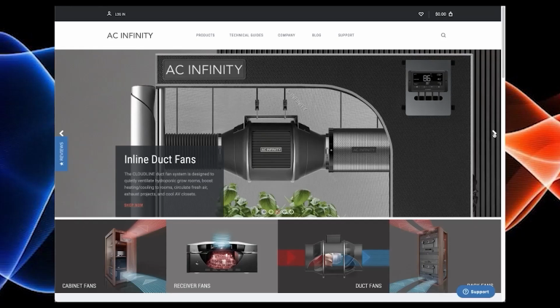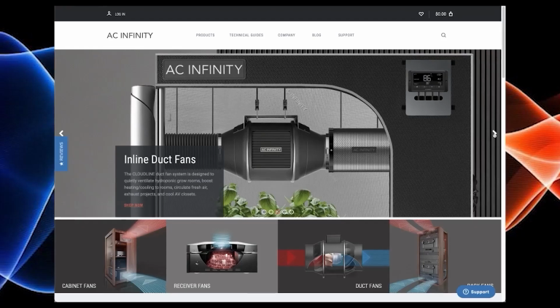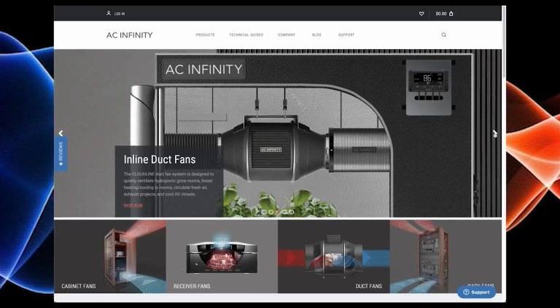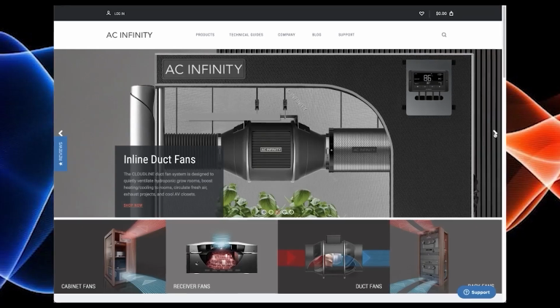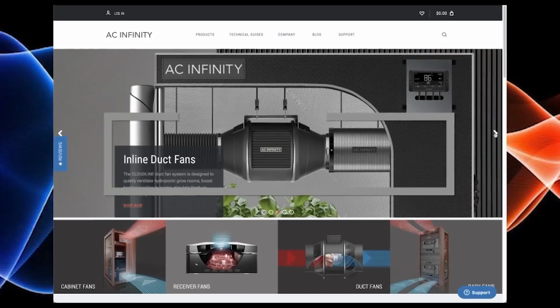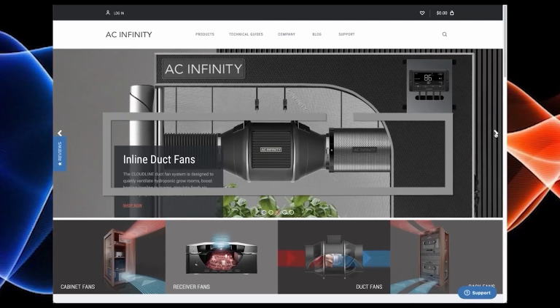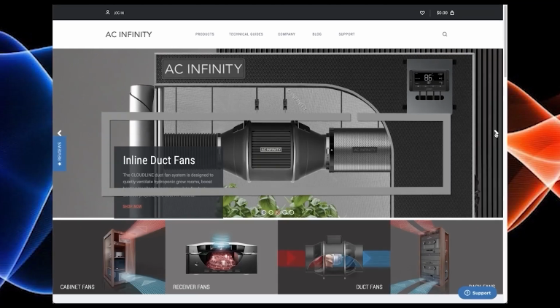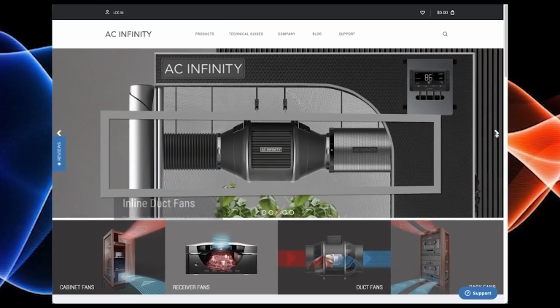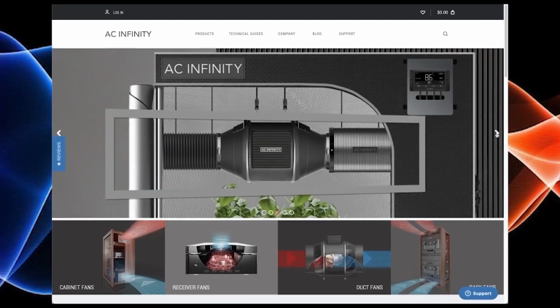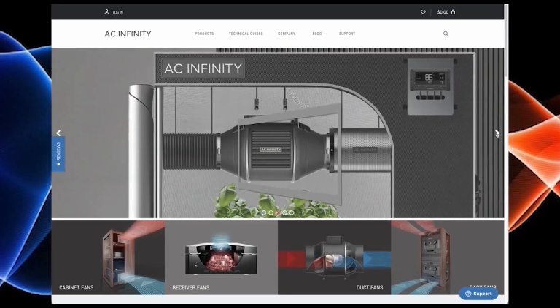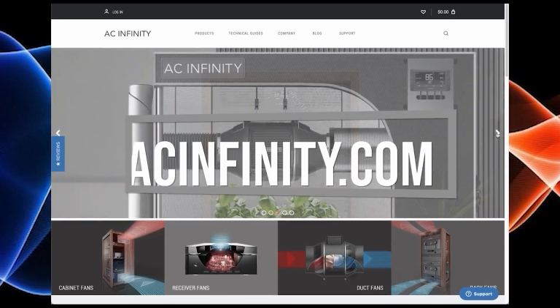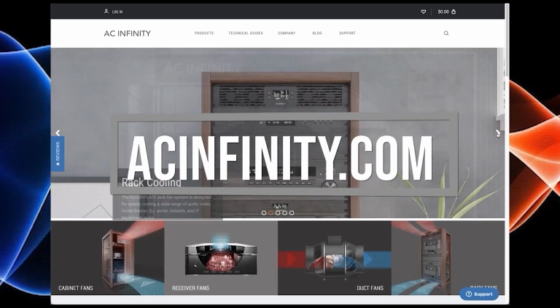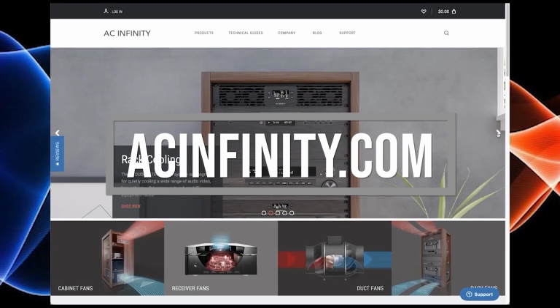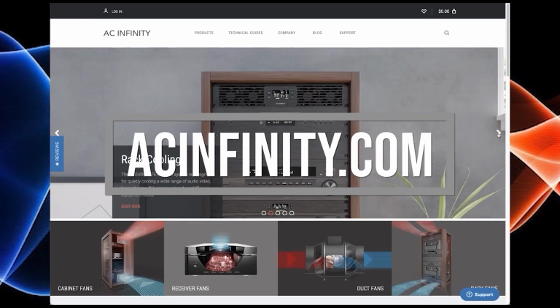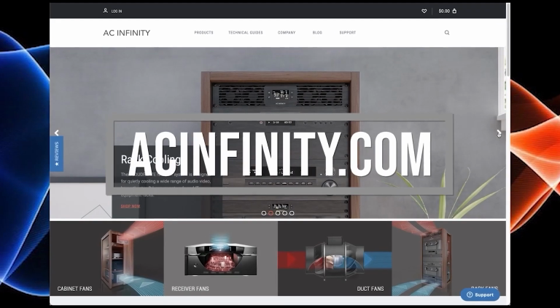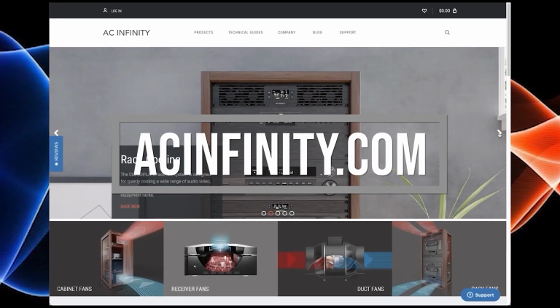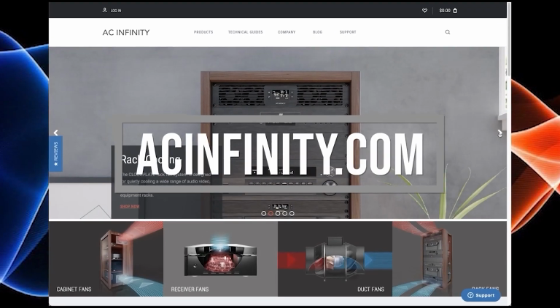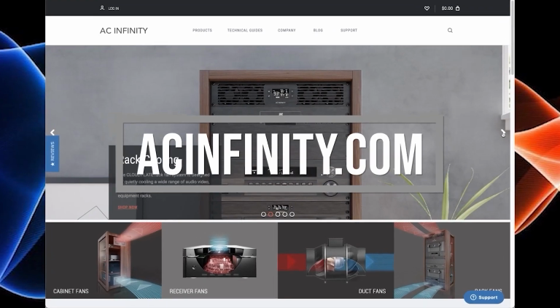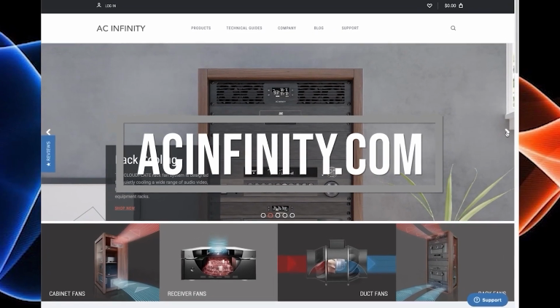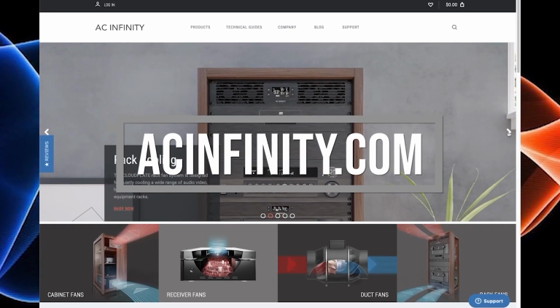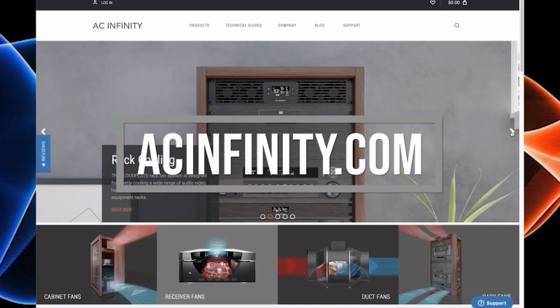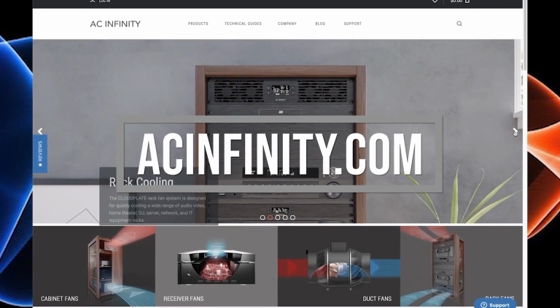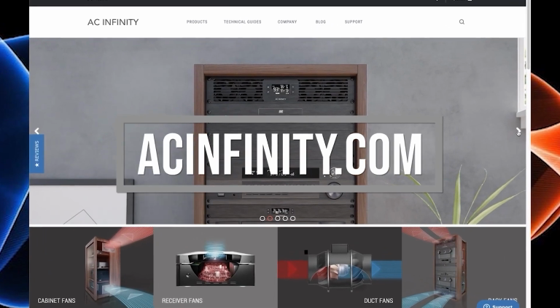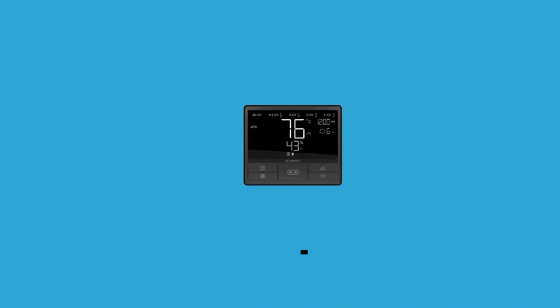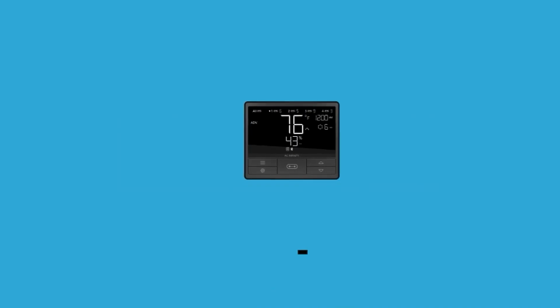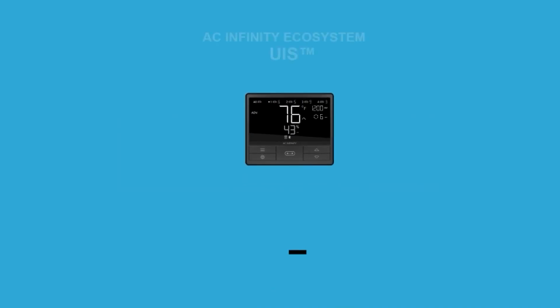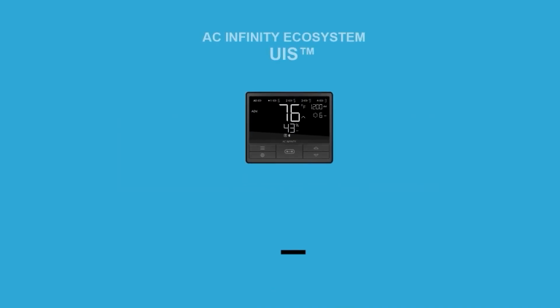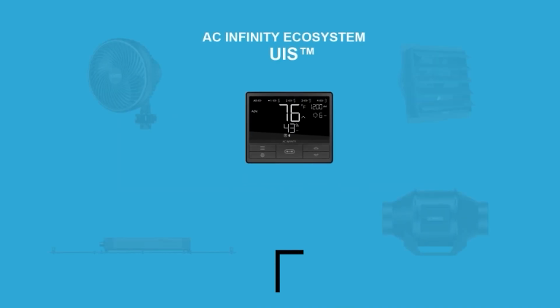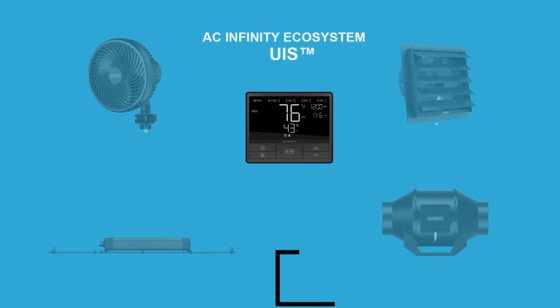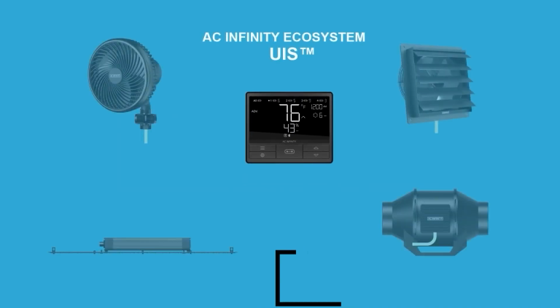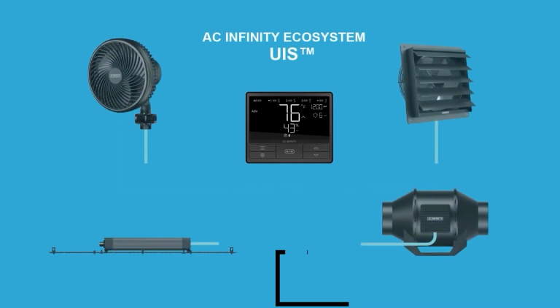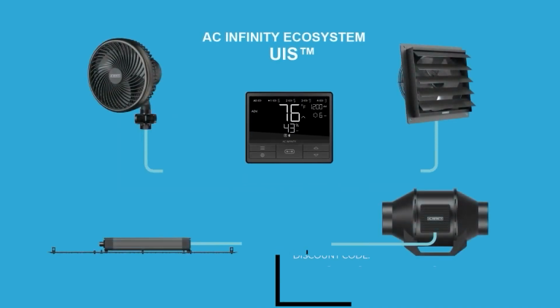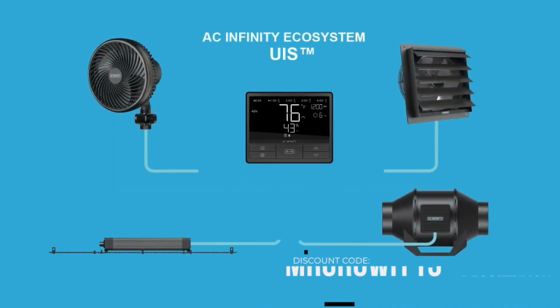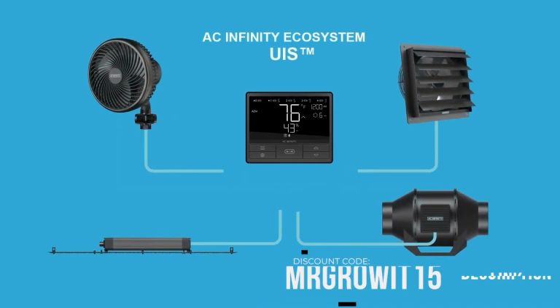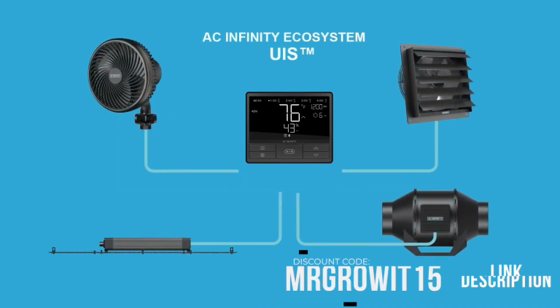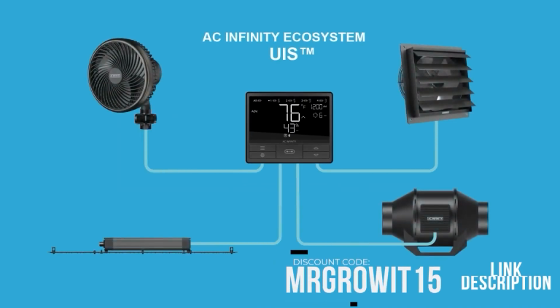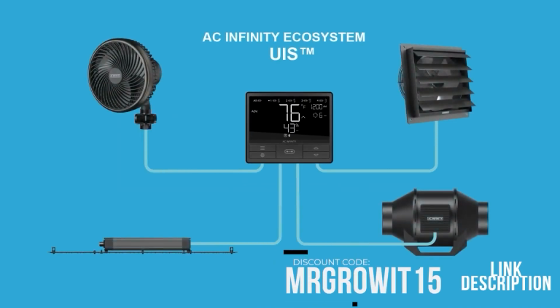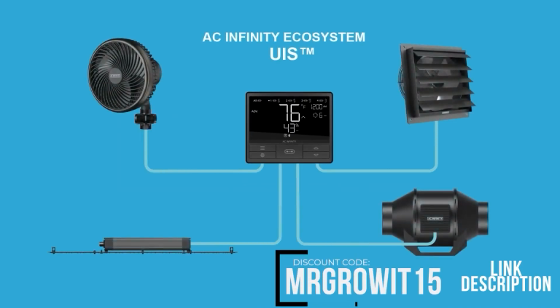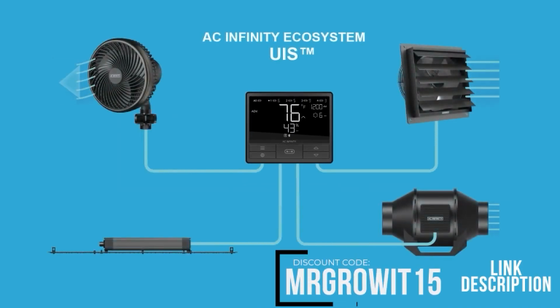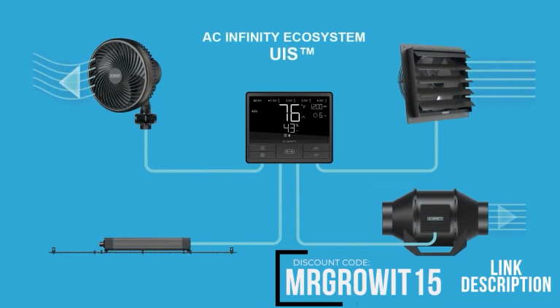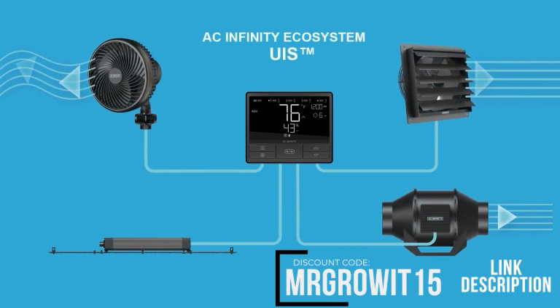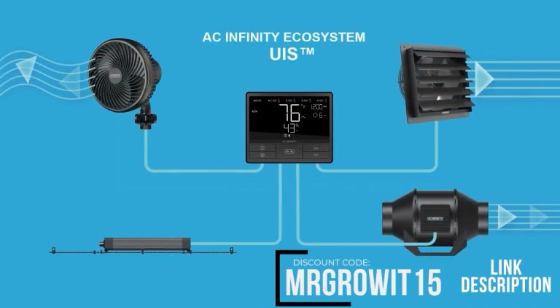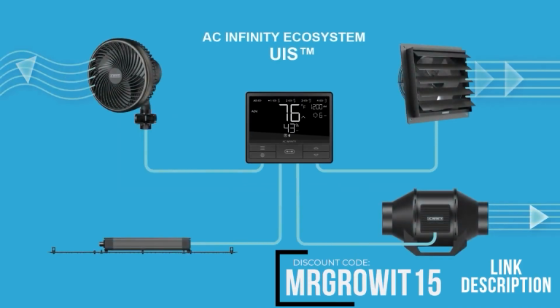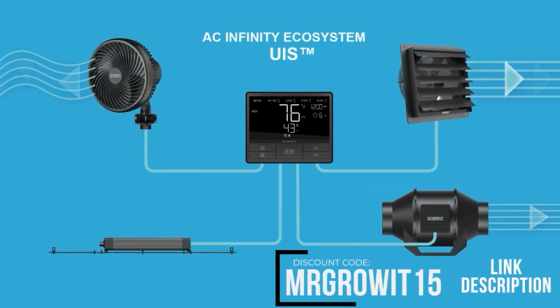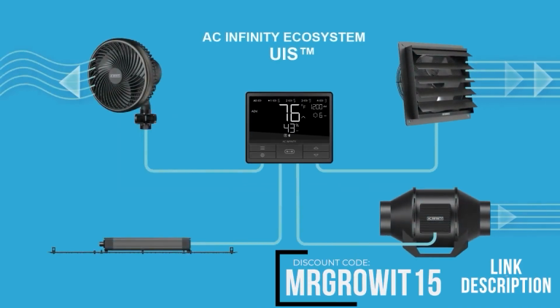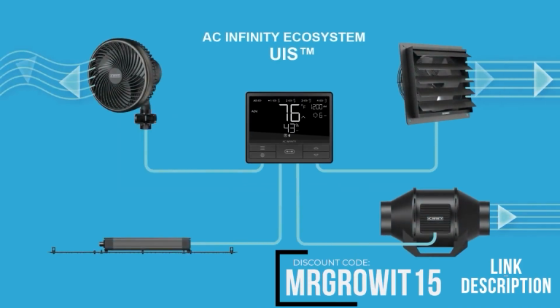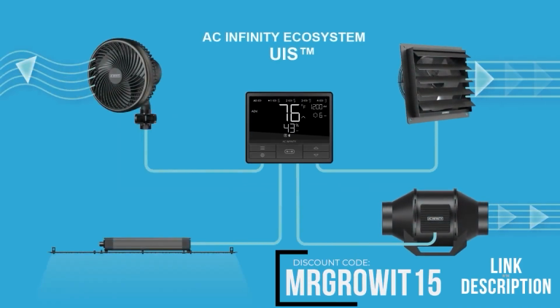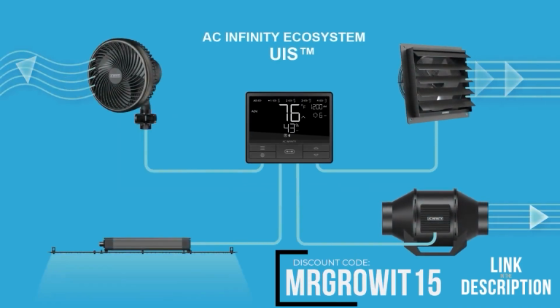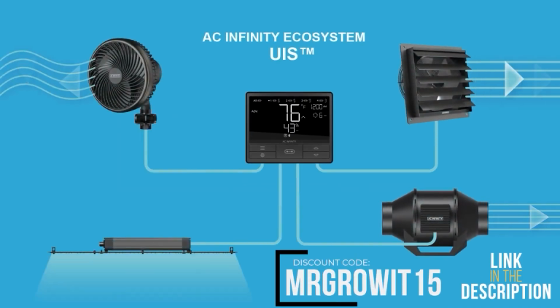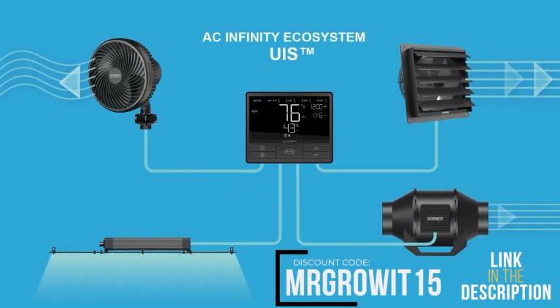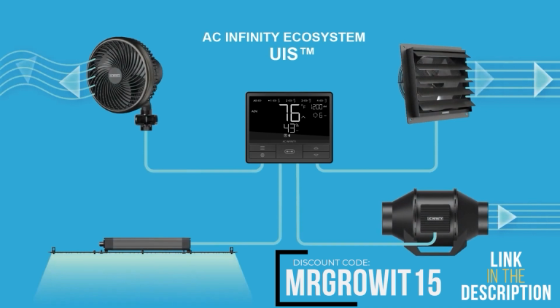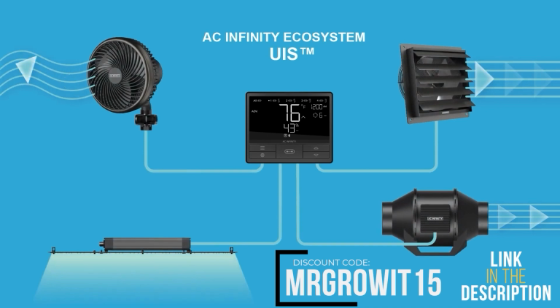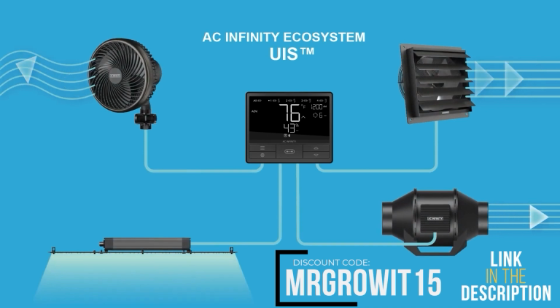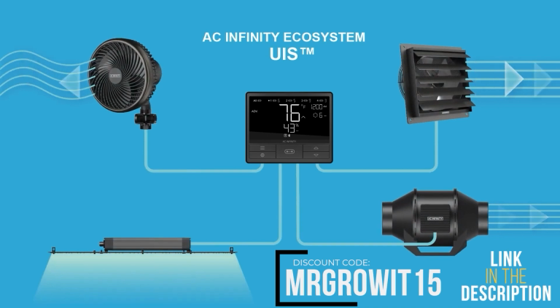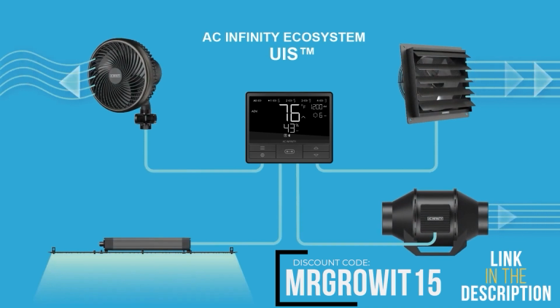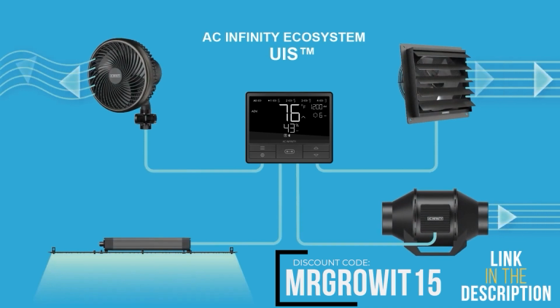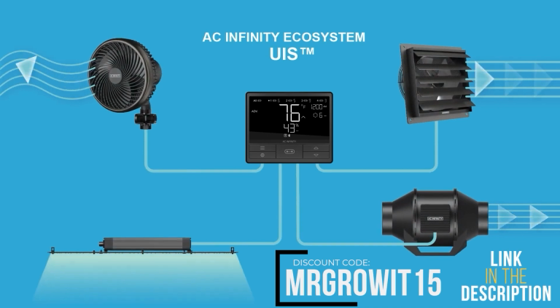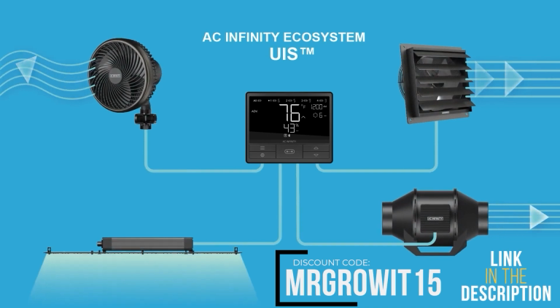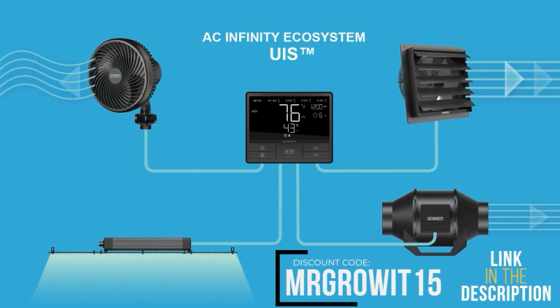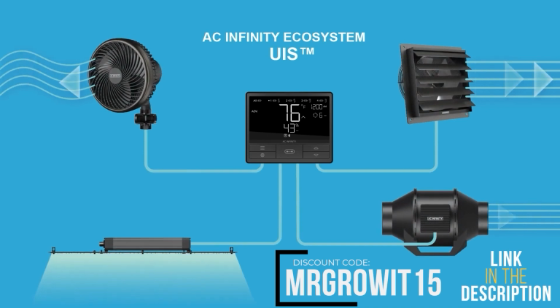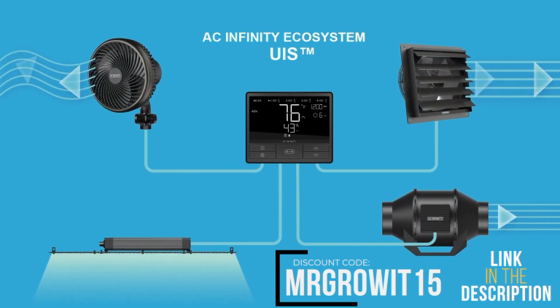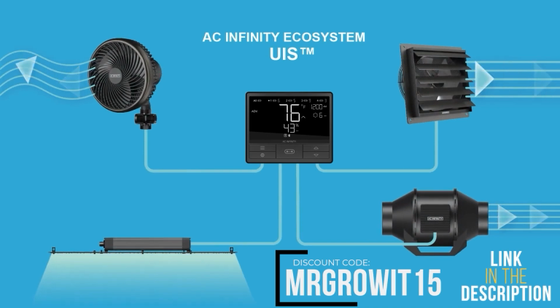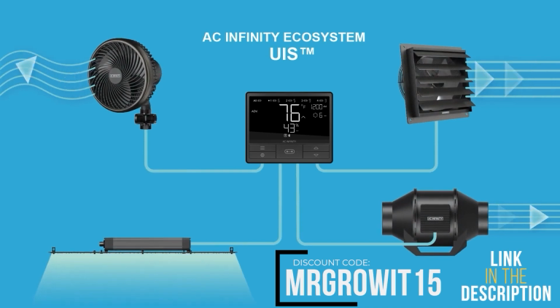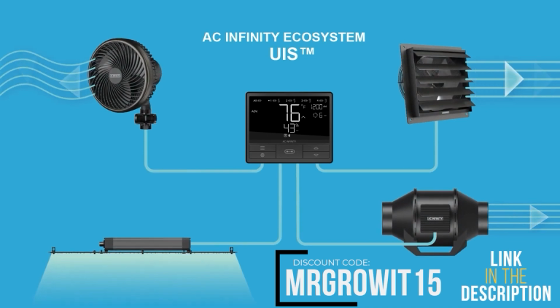This clip is brought to you by AC Infinity. Use discount code MRGROWIT15 to save on any of their products.